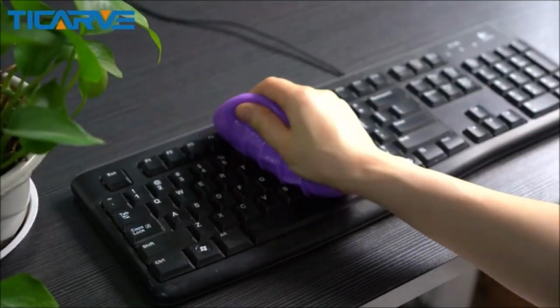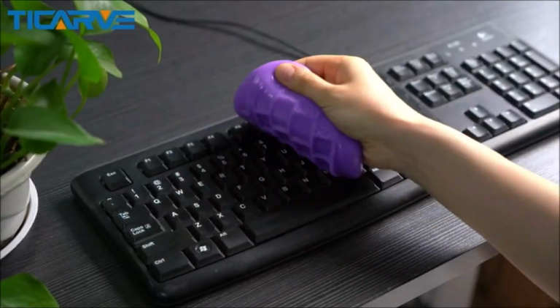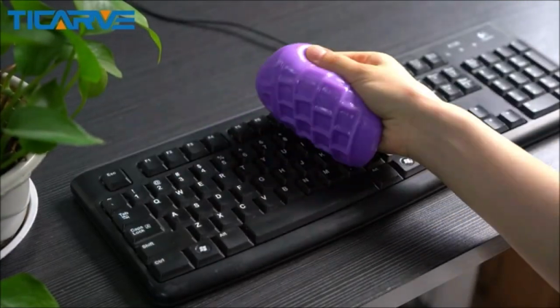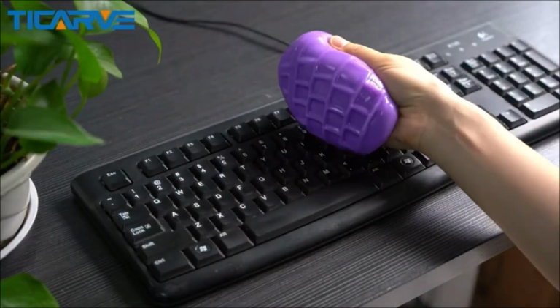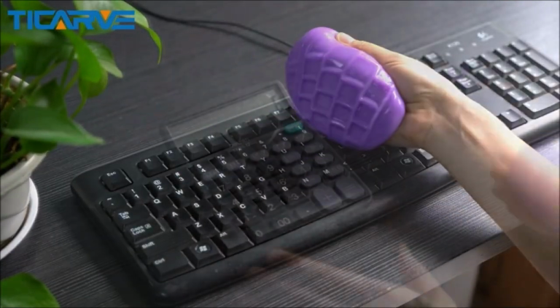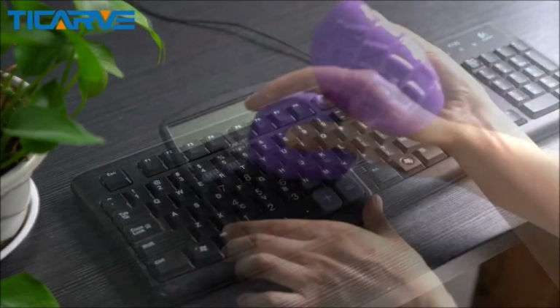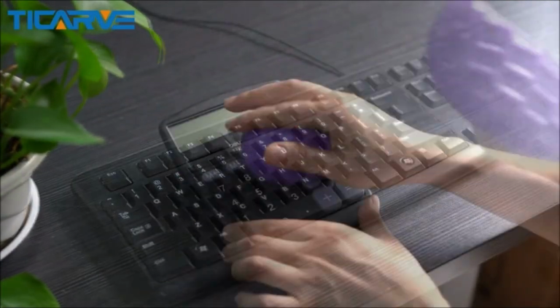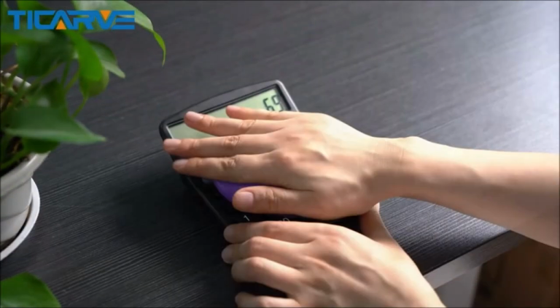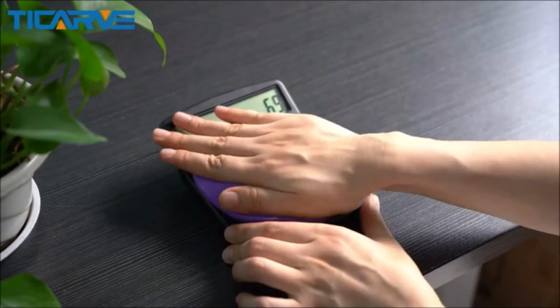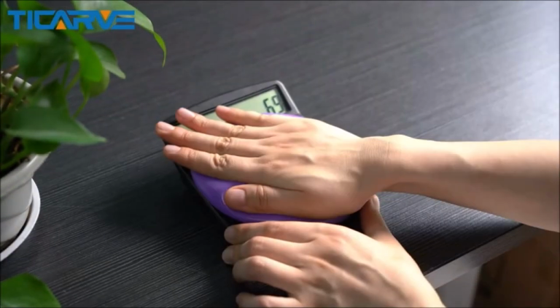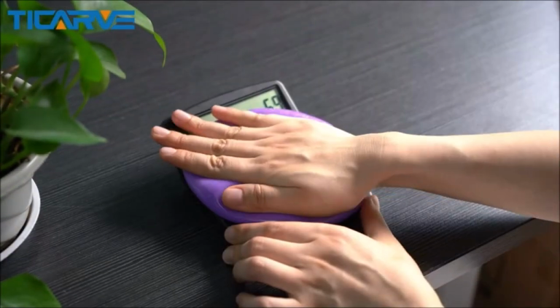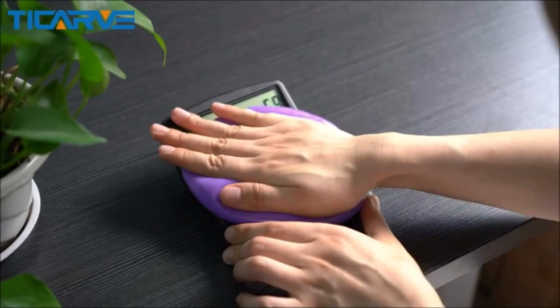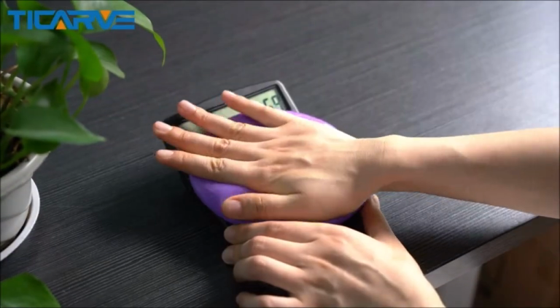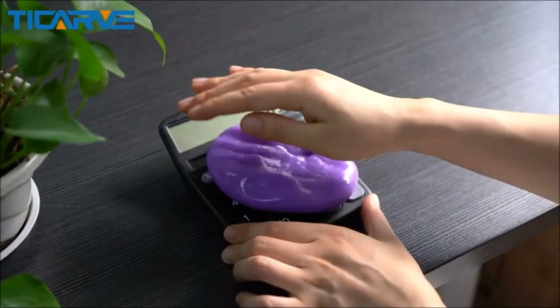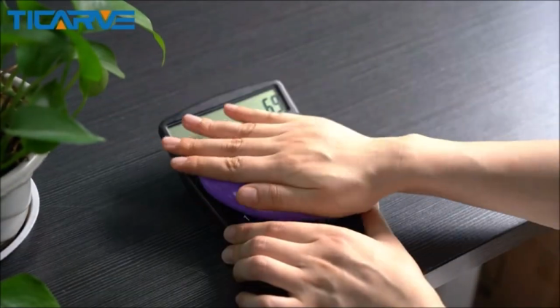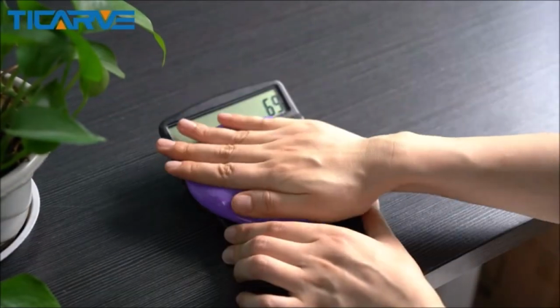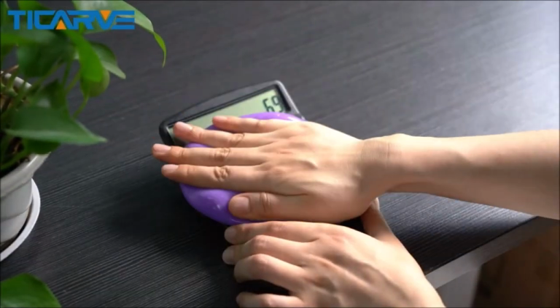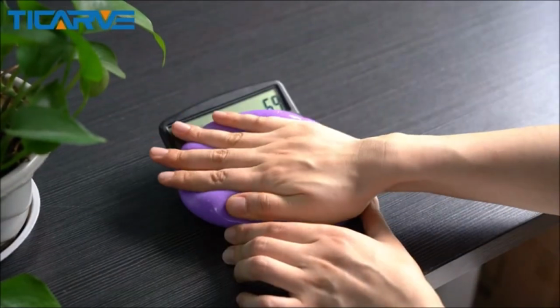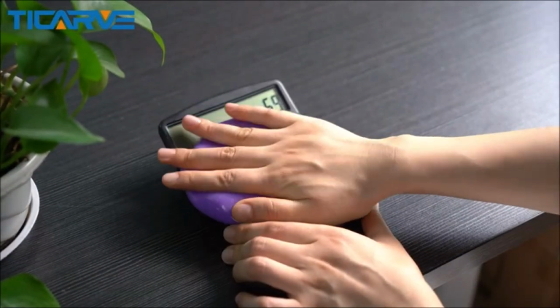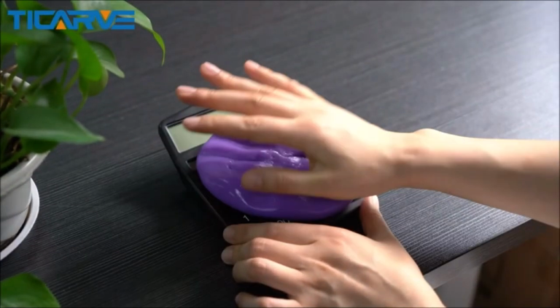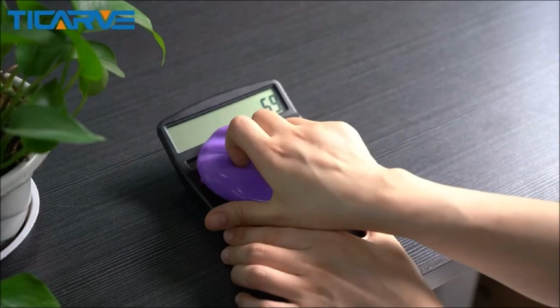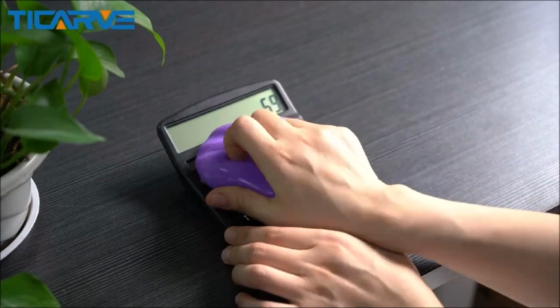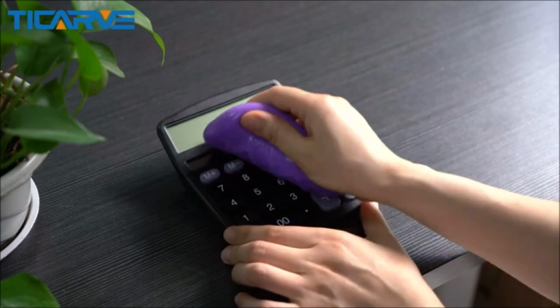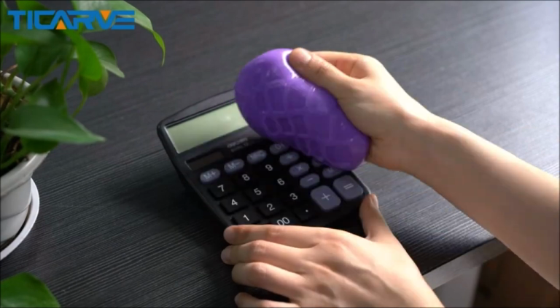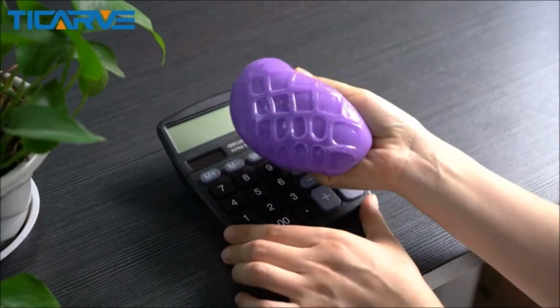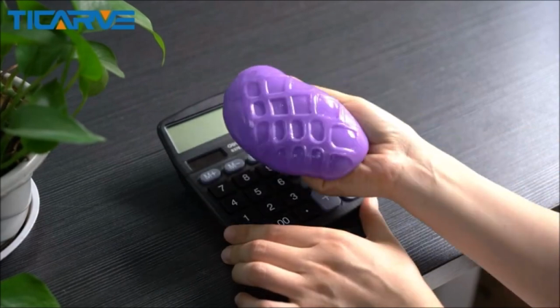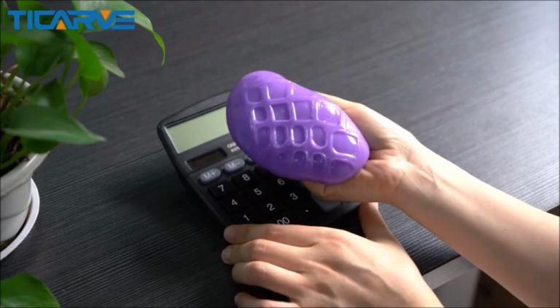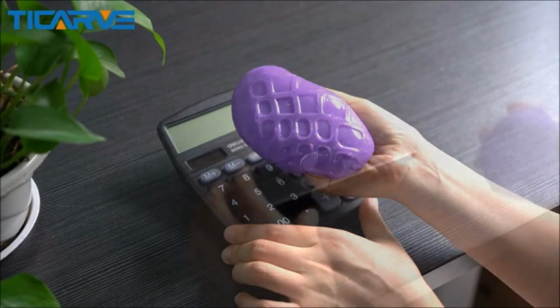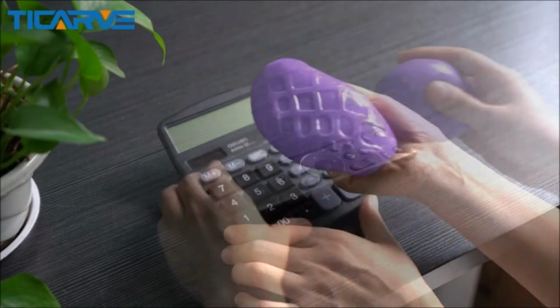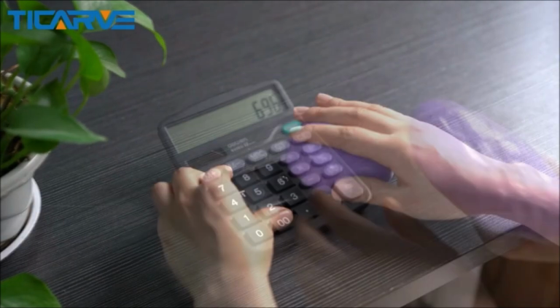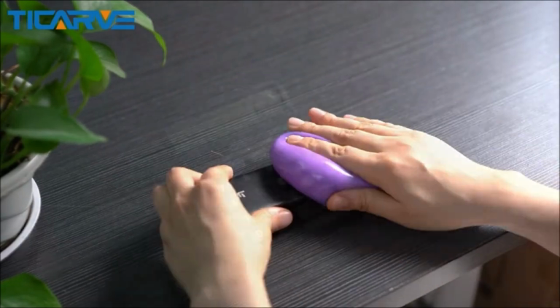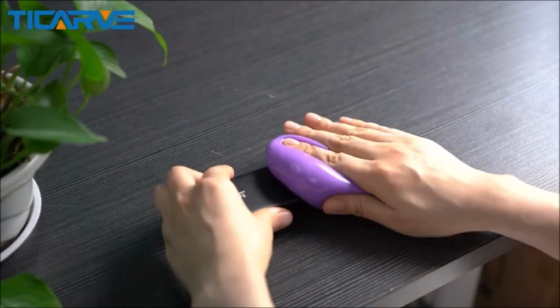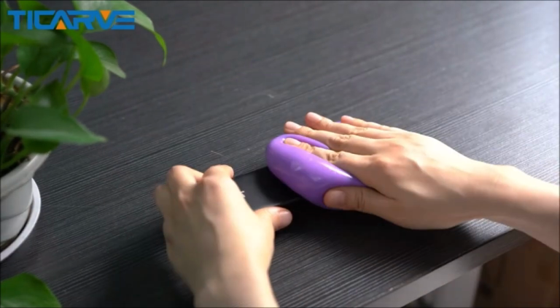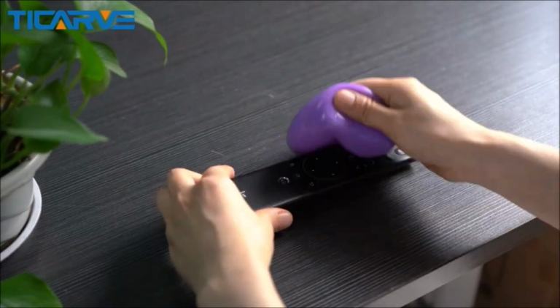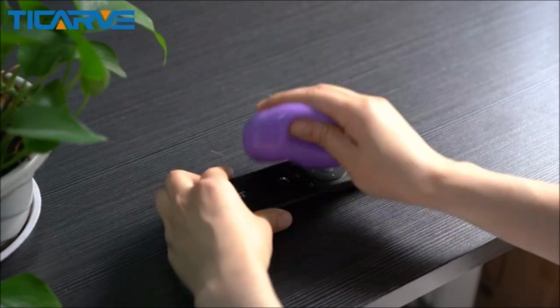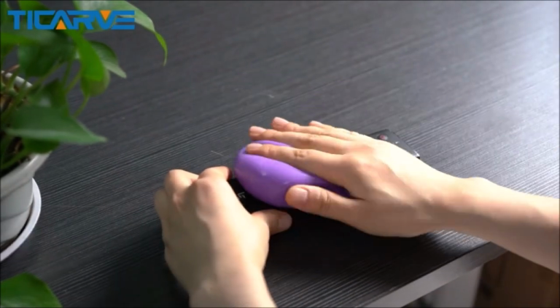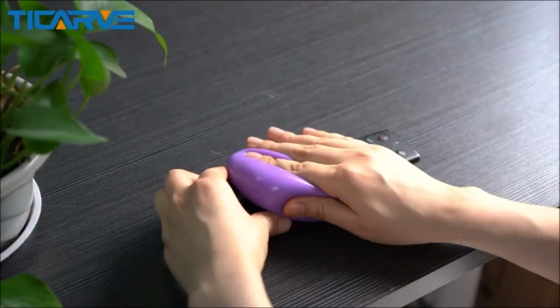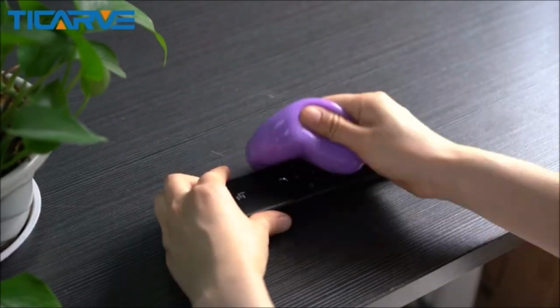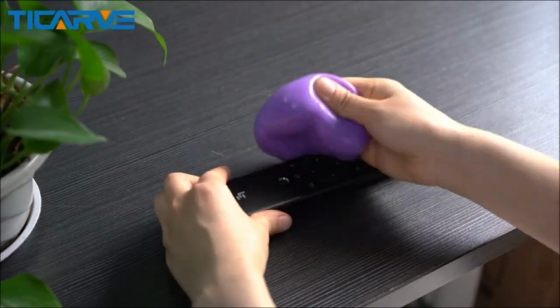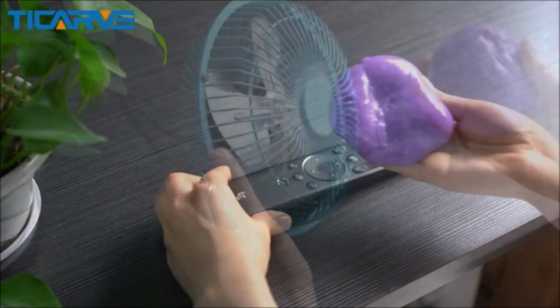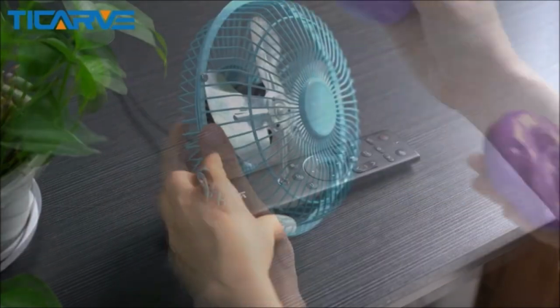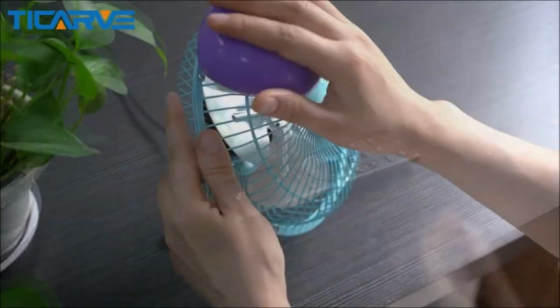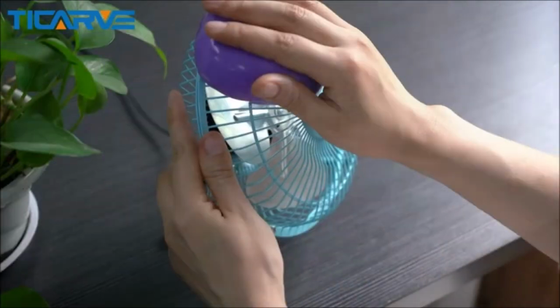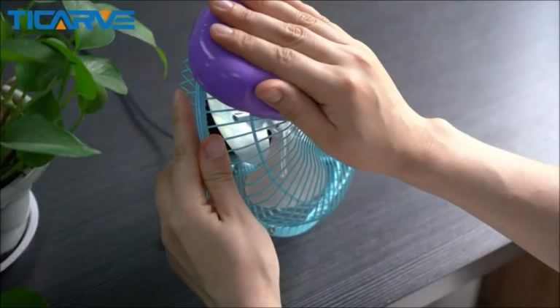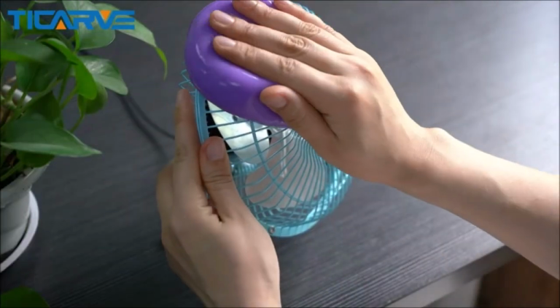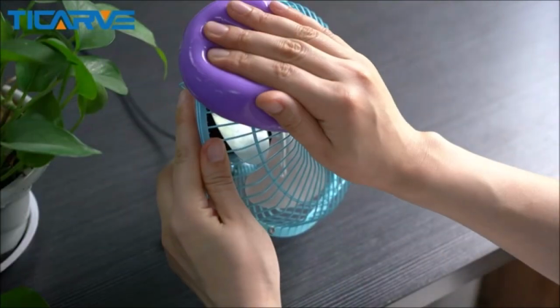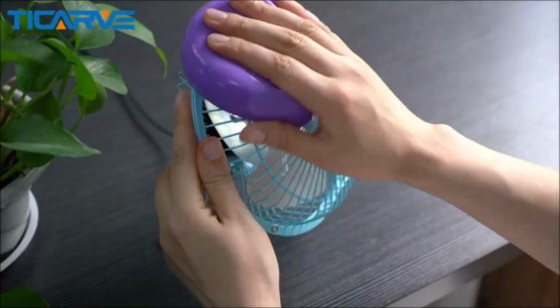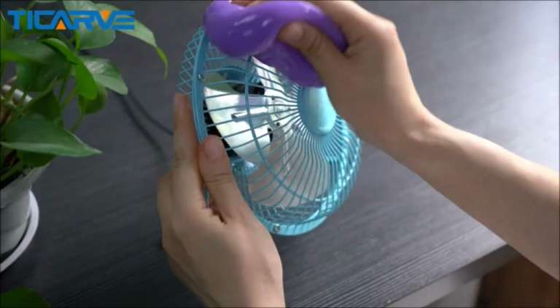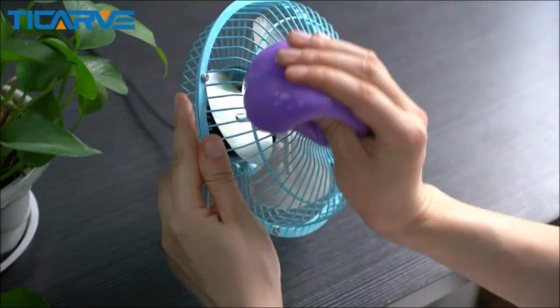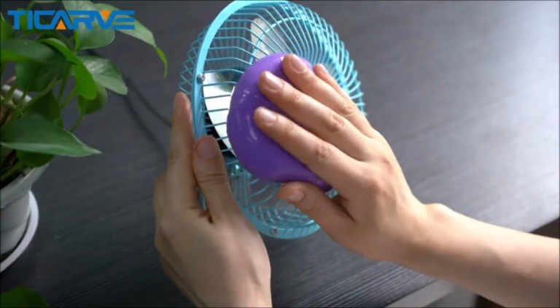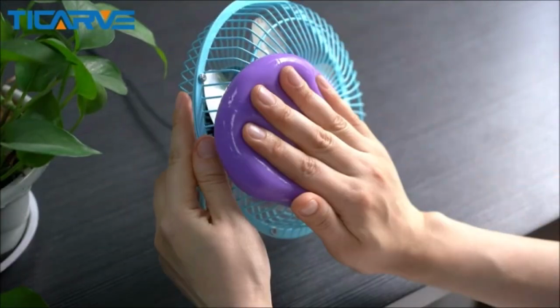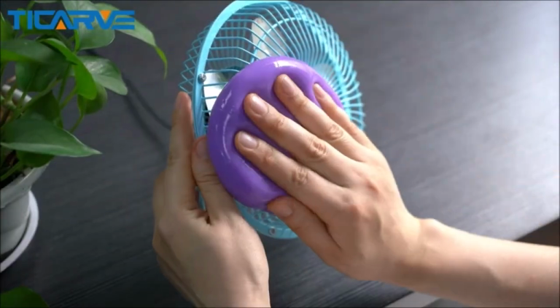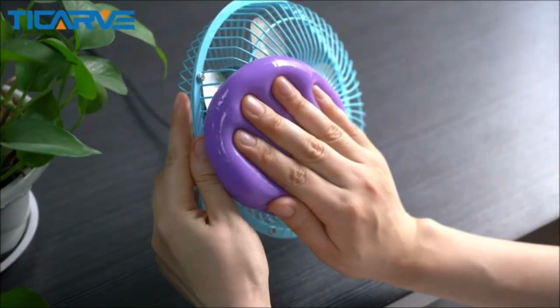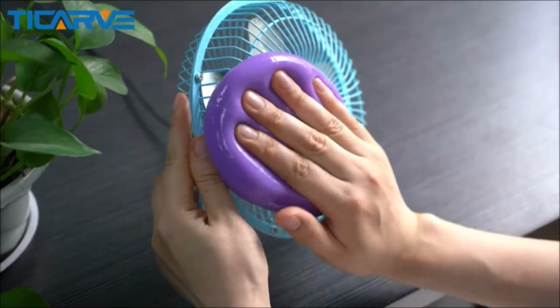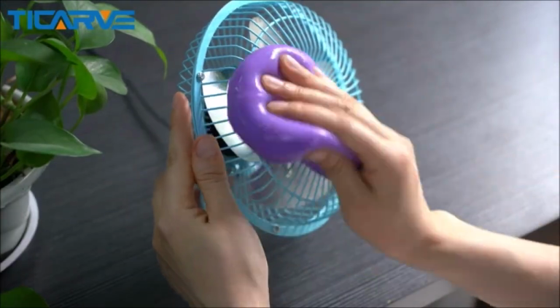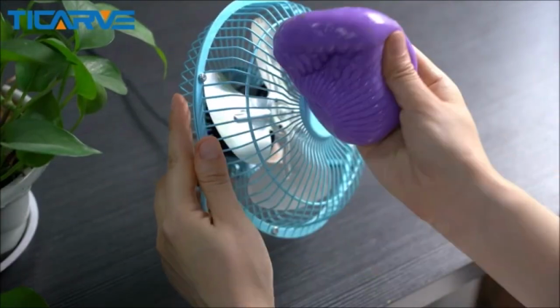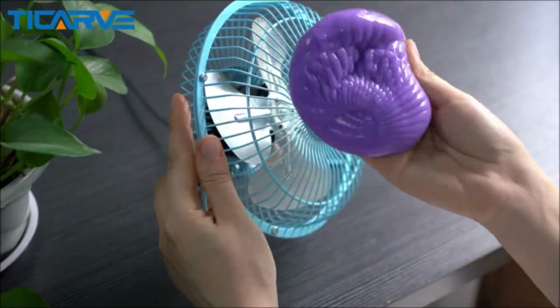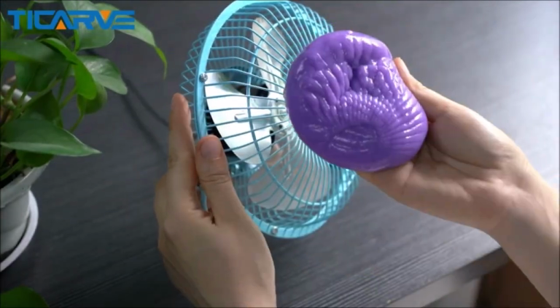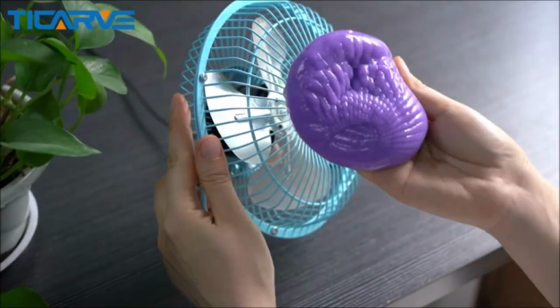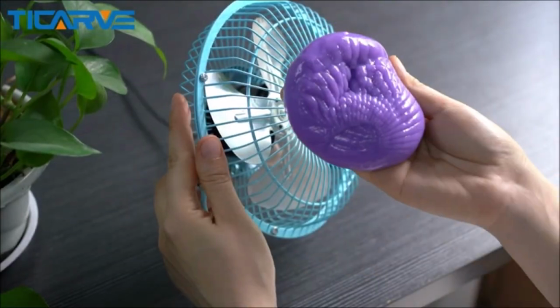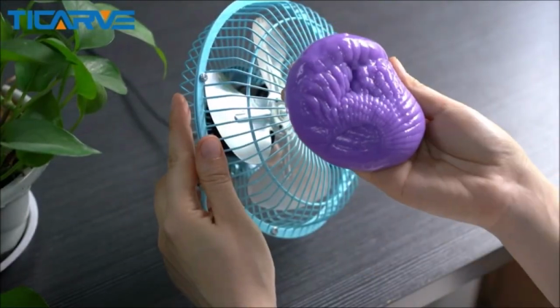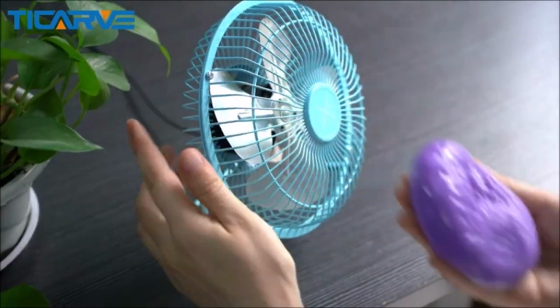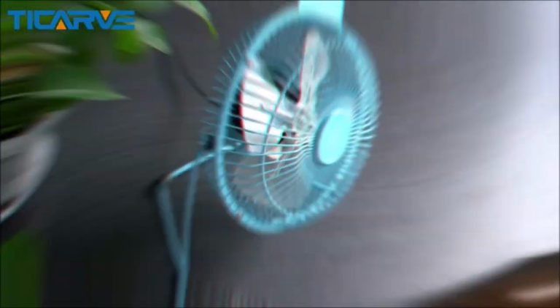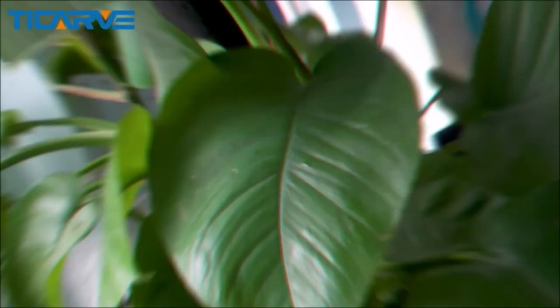The gel can be used several times until the color of the auto detail gel turns dark after use. Just put the car cleaning kit universal cleaning gel back in the jar and keep it in a cool place.